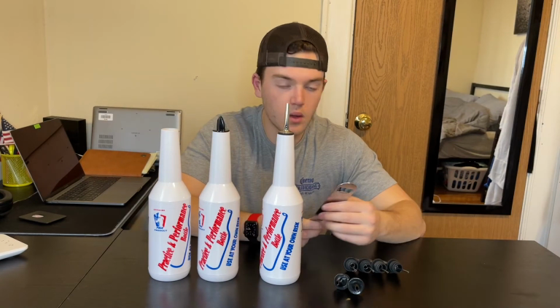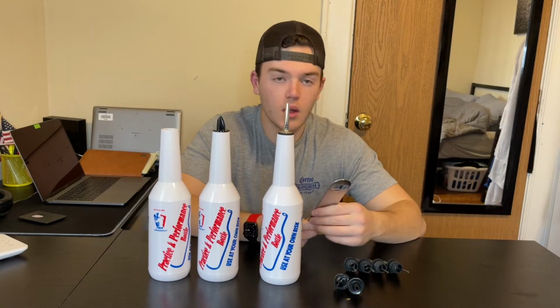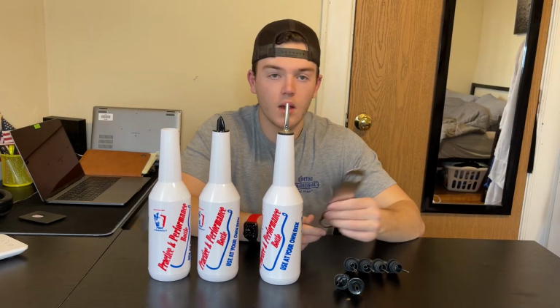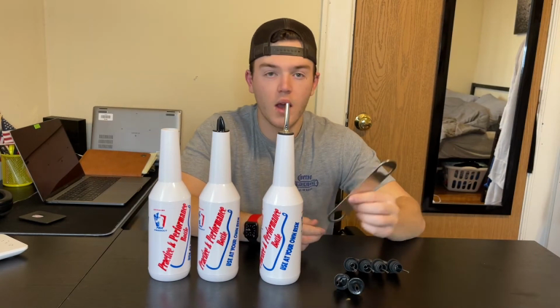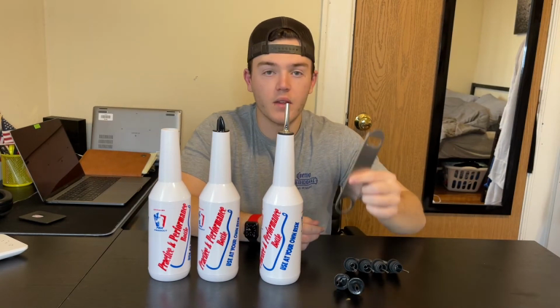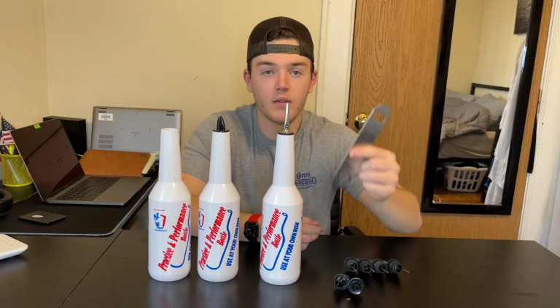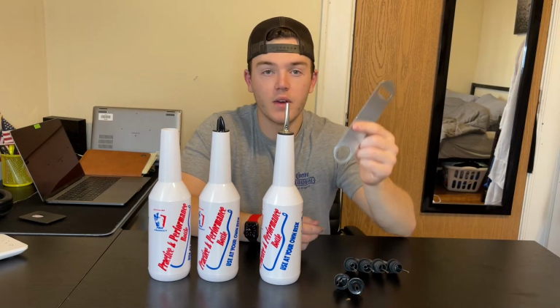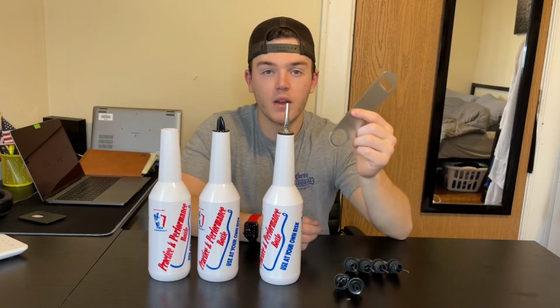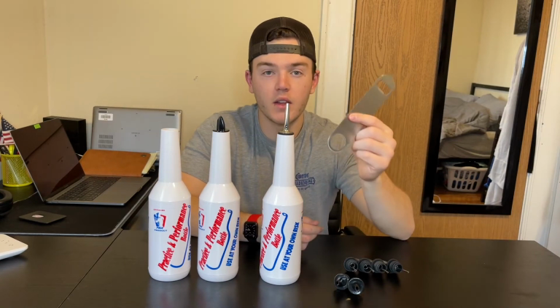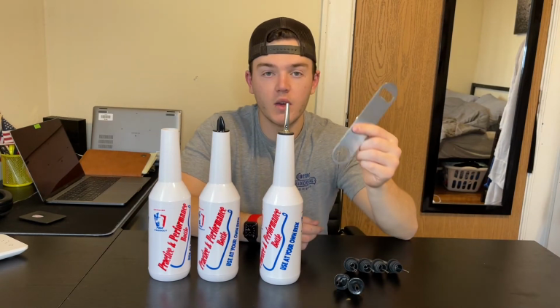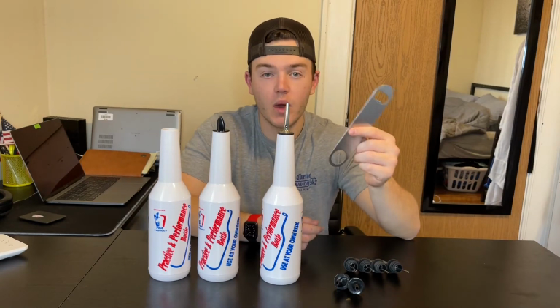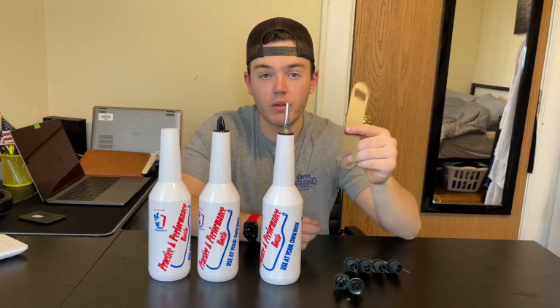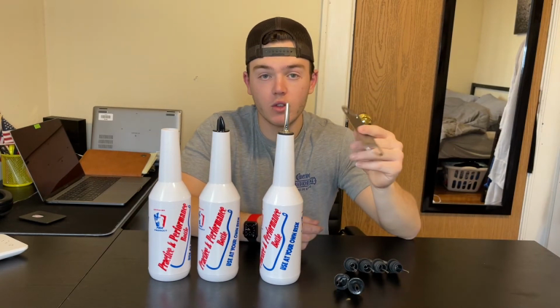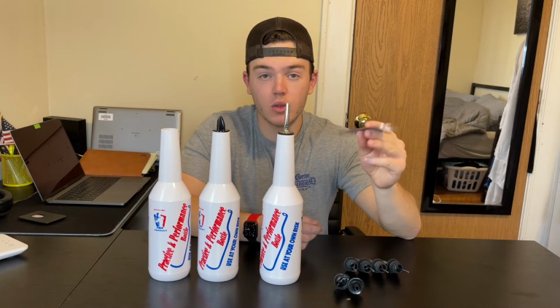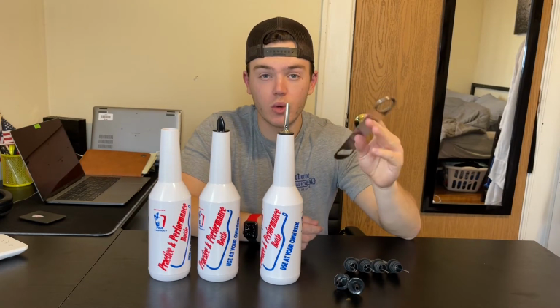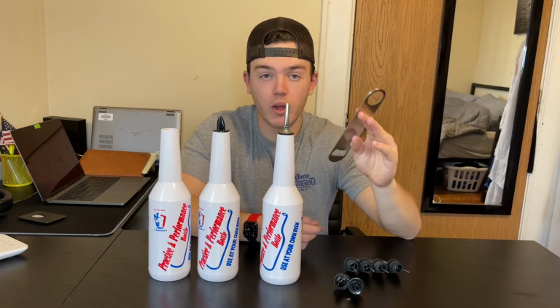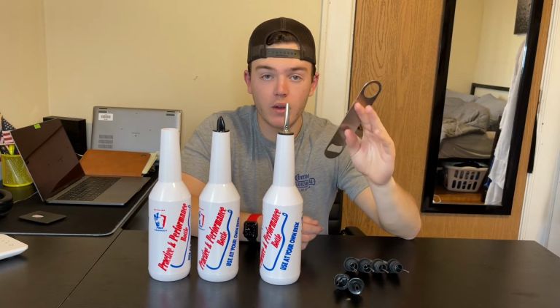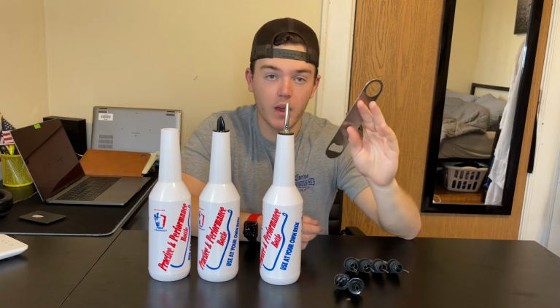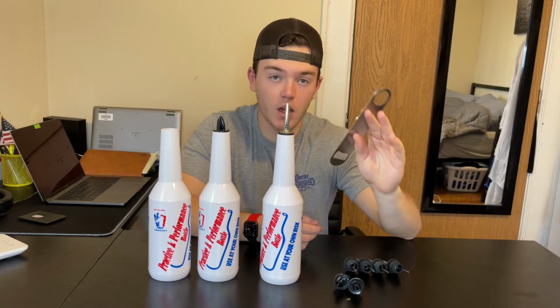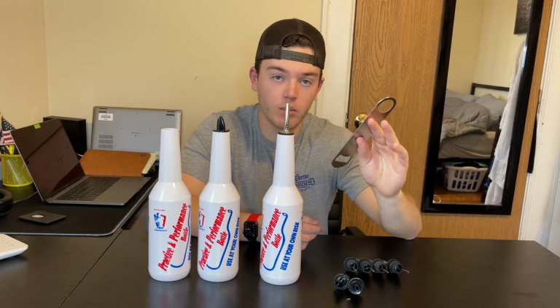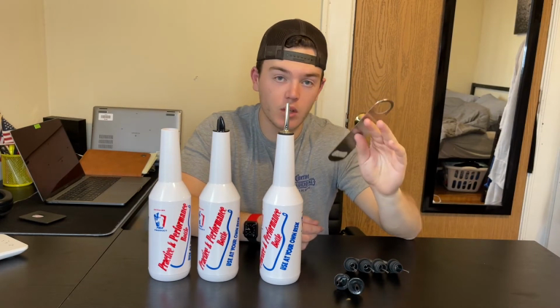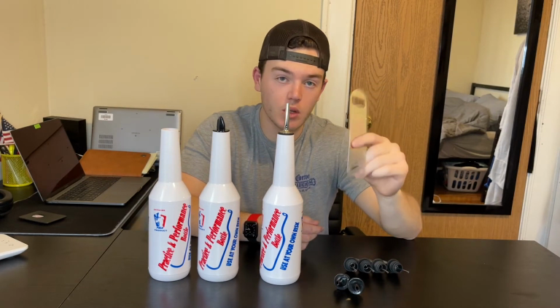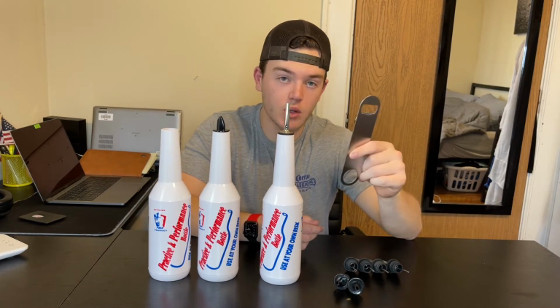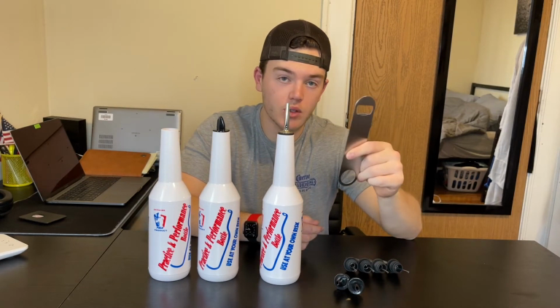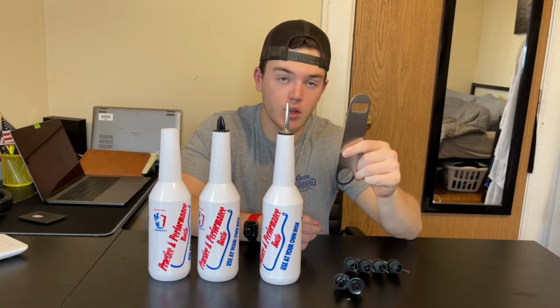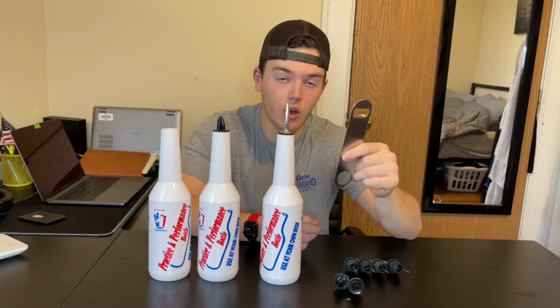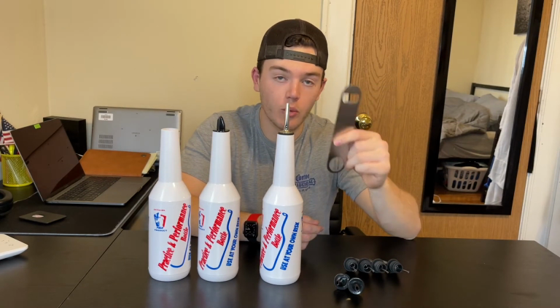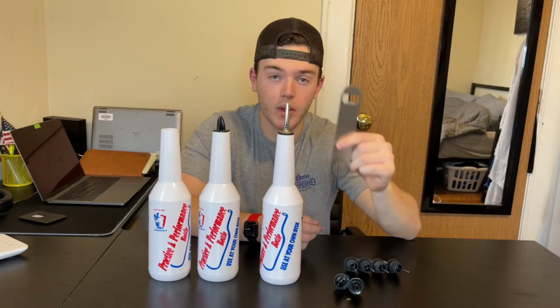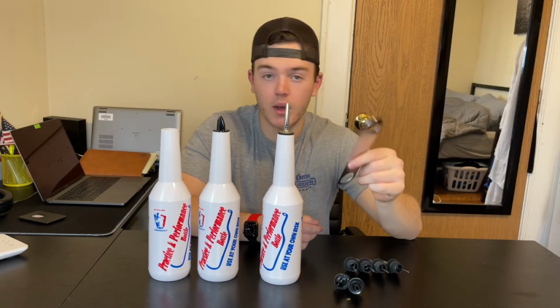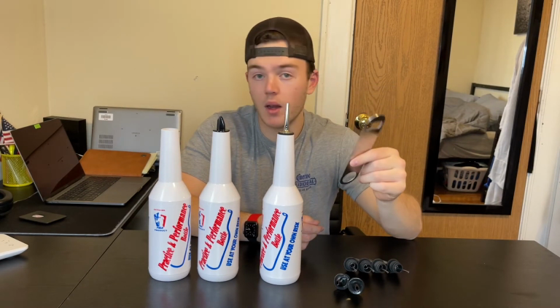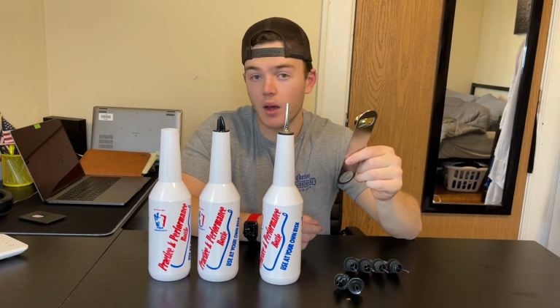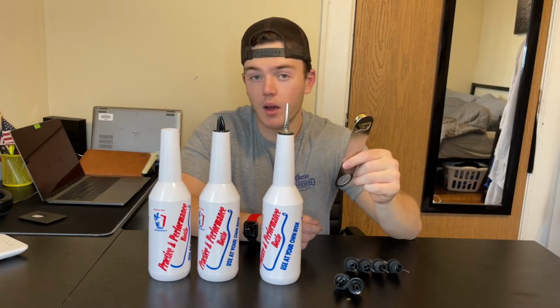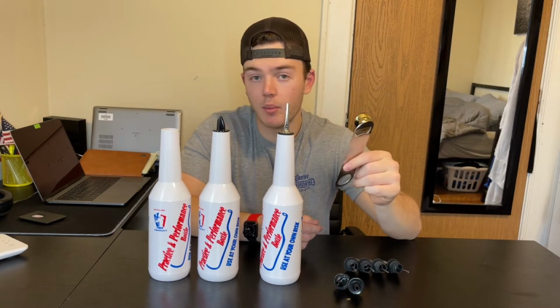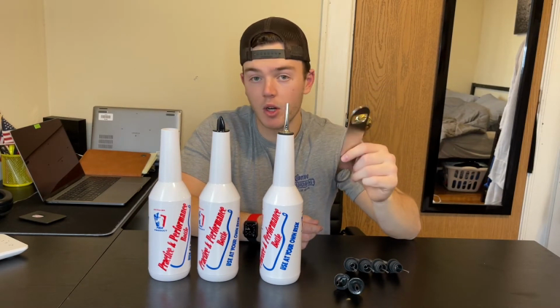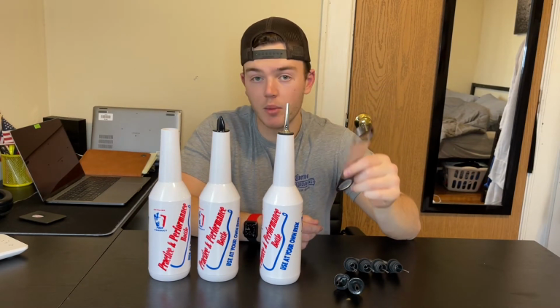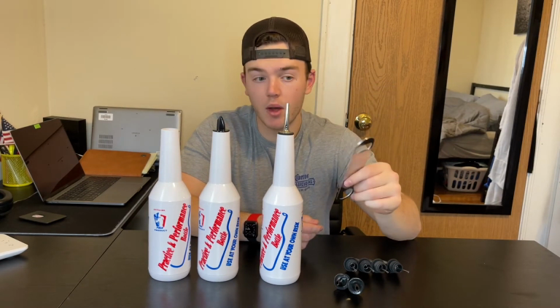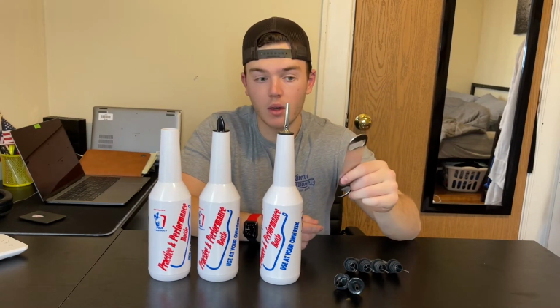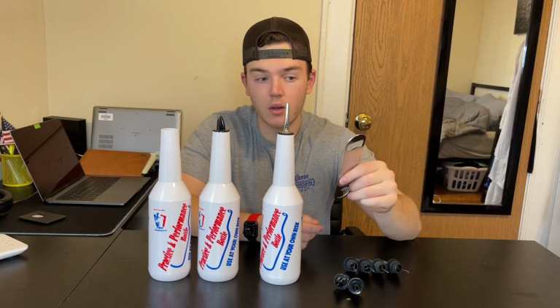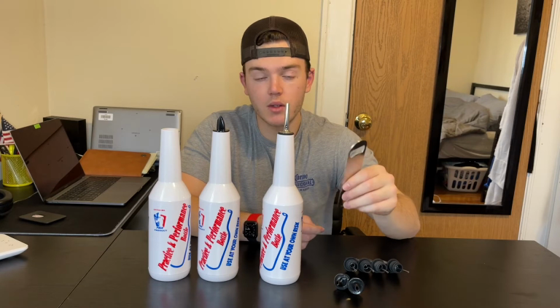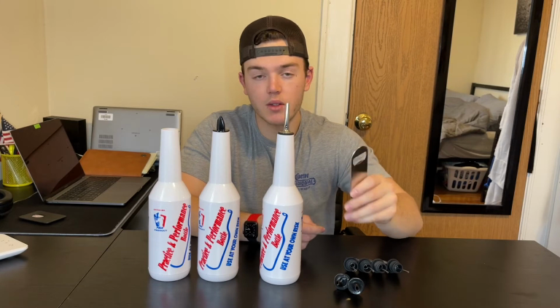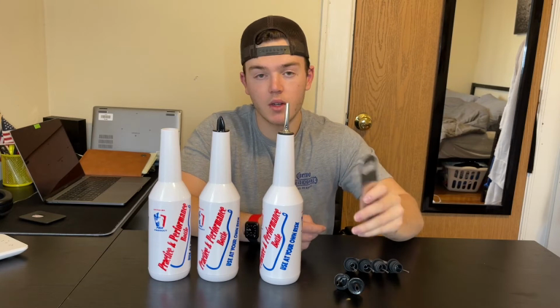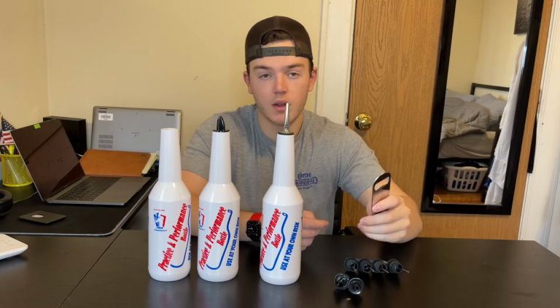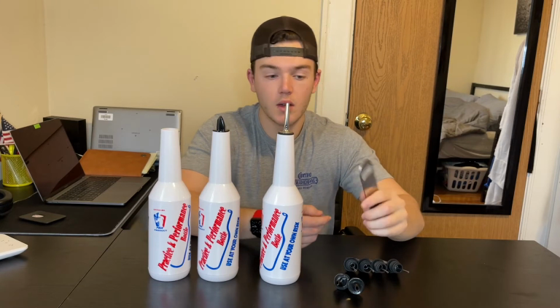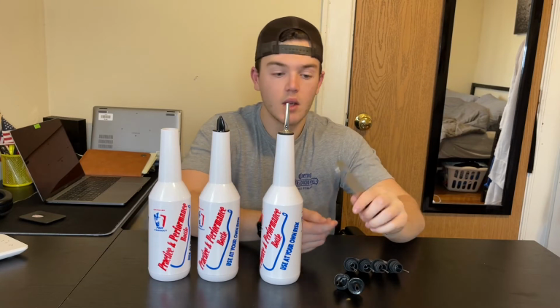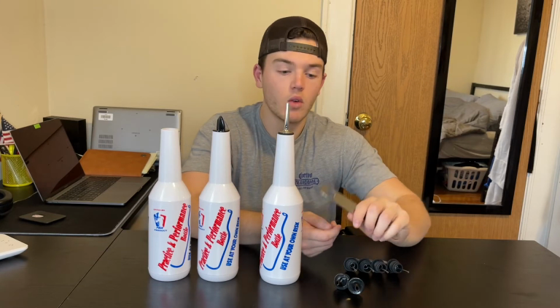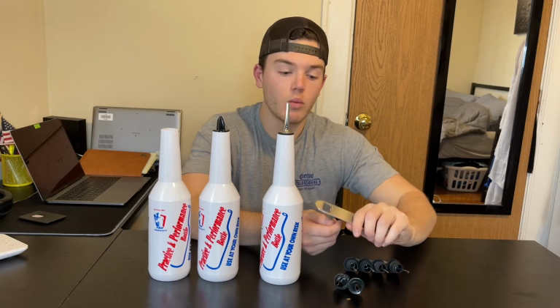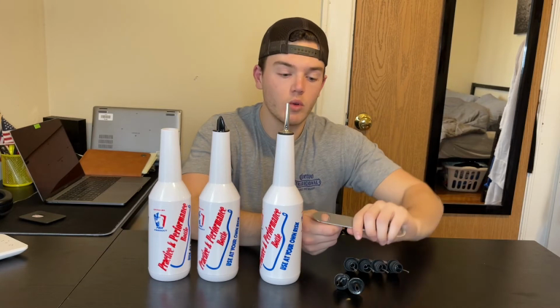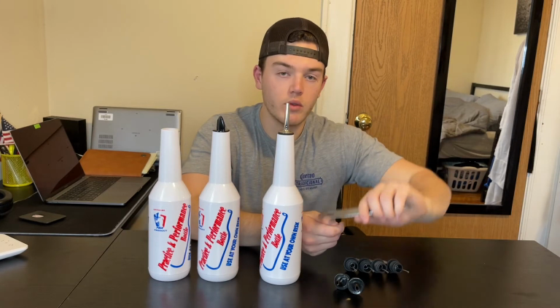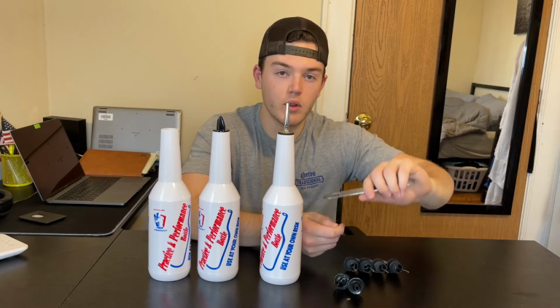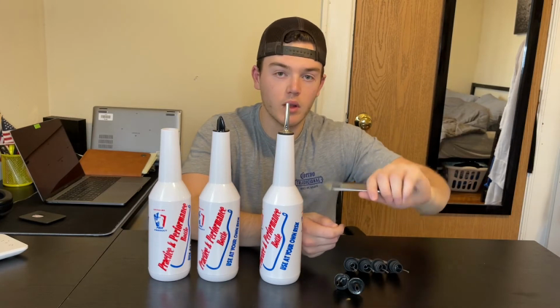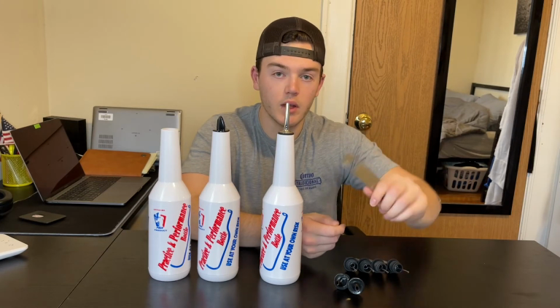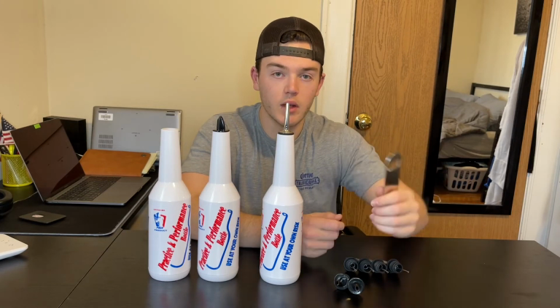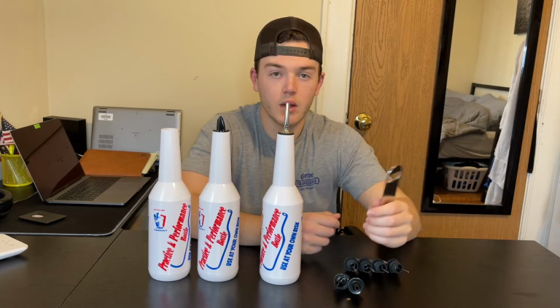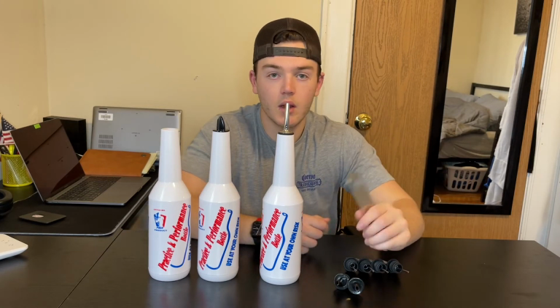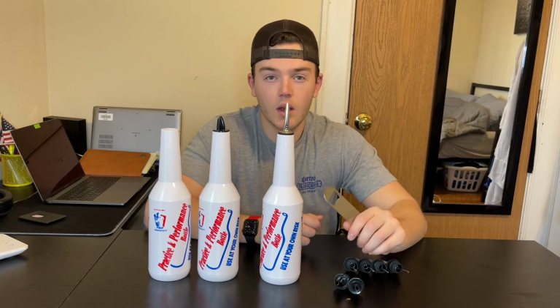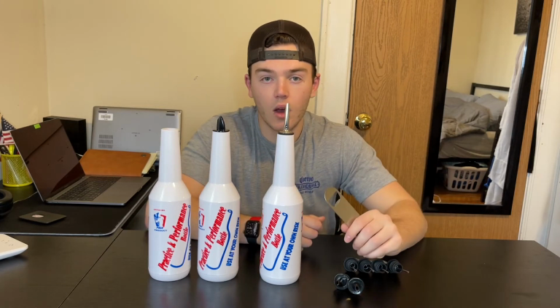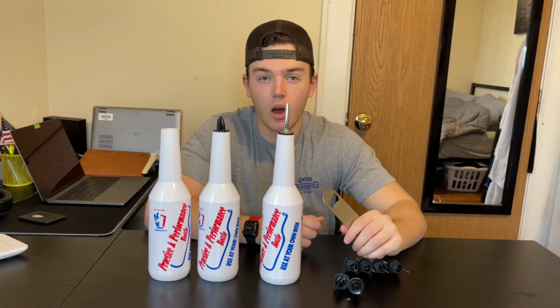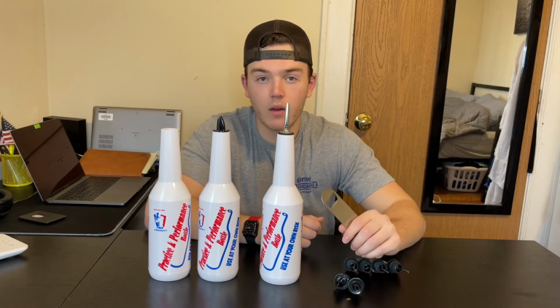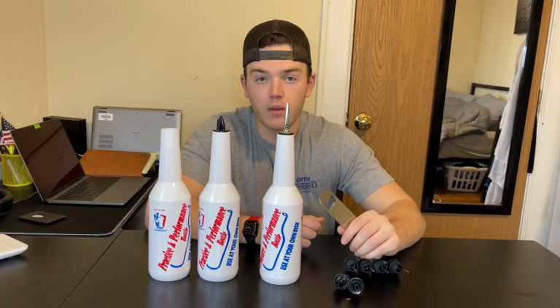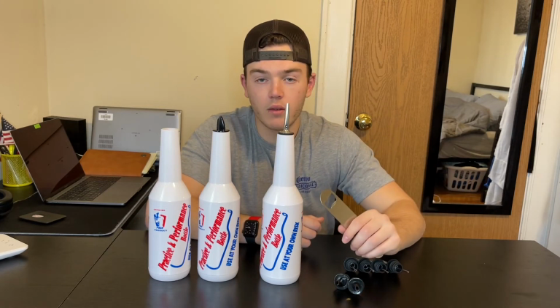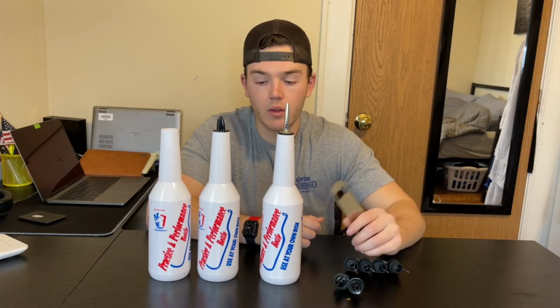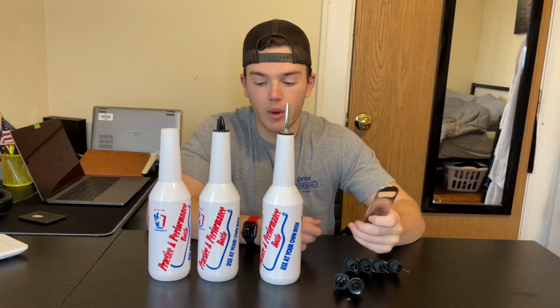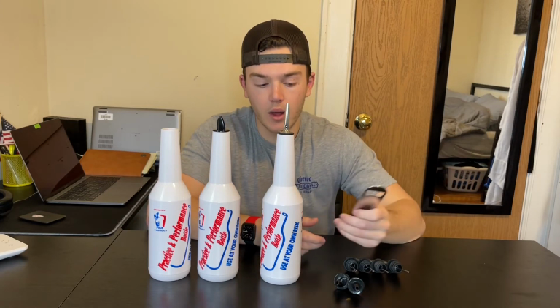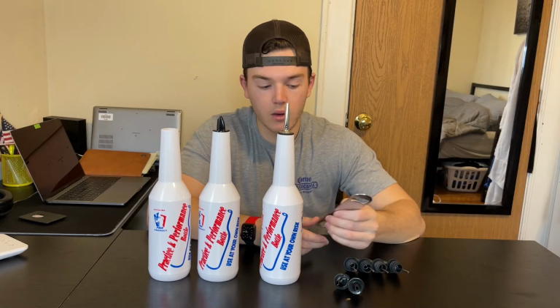And then finally we have a tool here that can be used to open beer bottles and remove the lid off of the bottle.